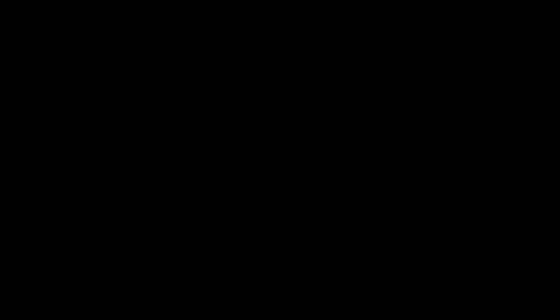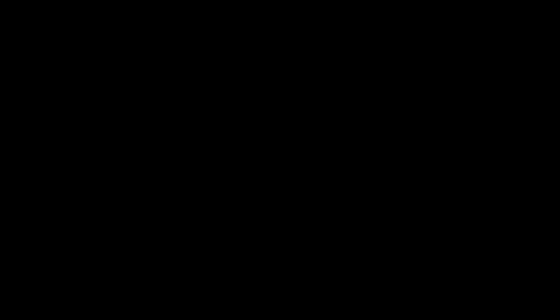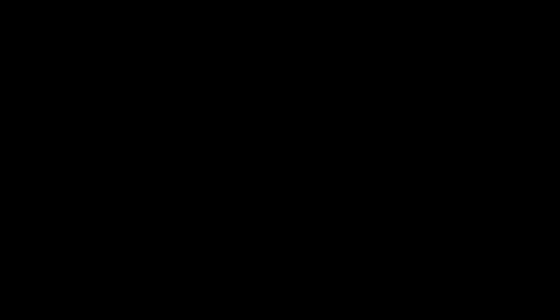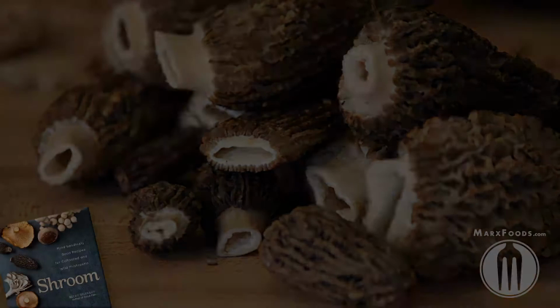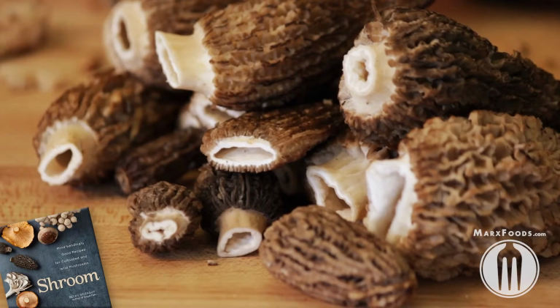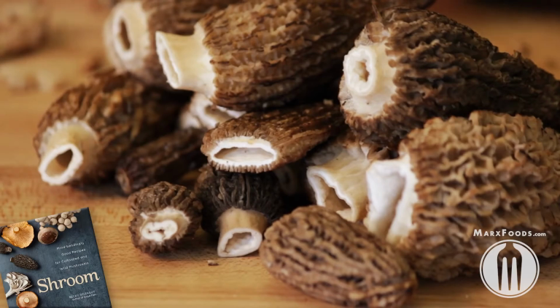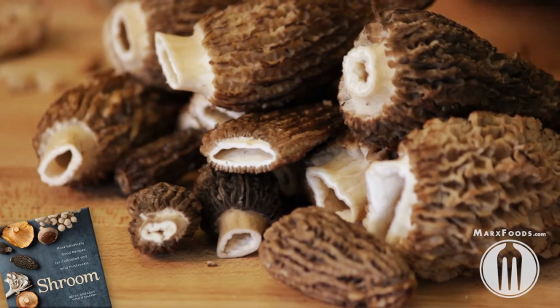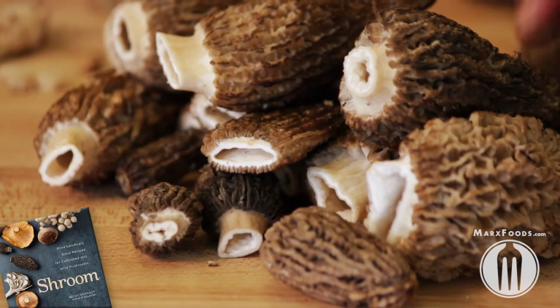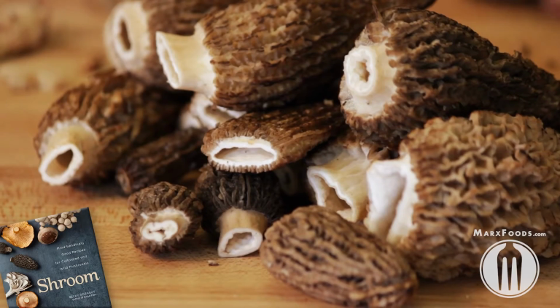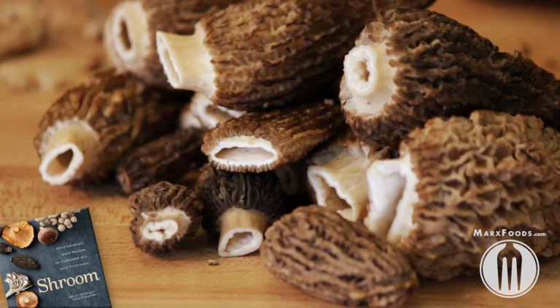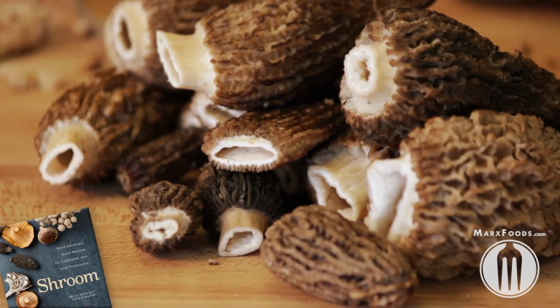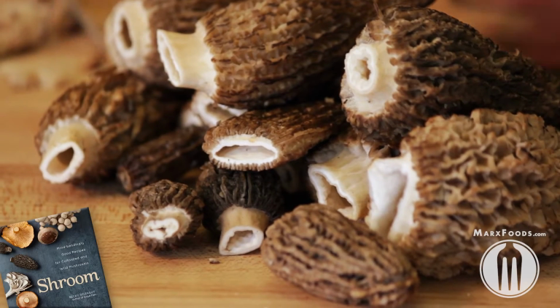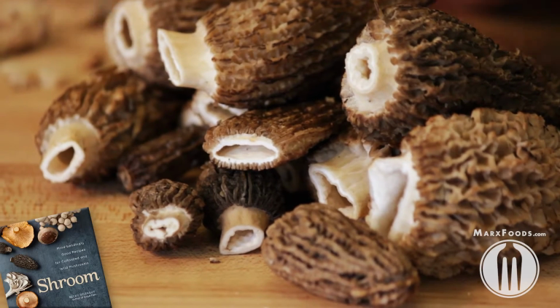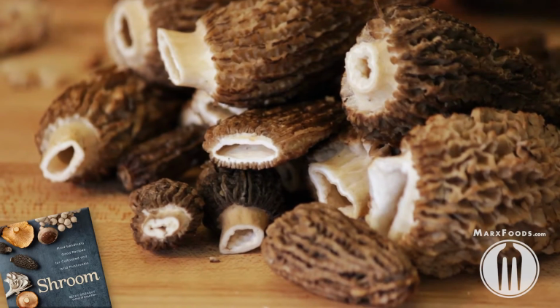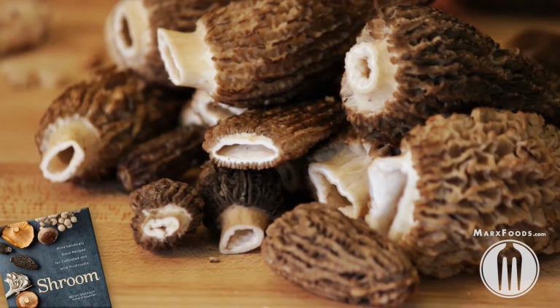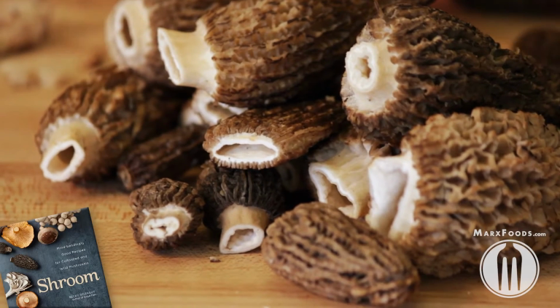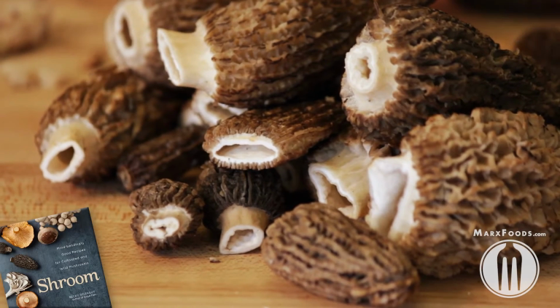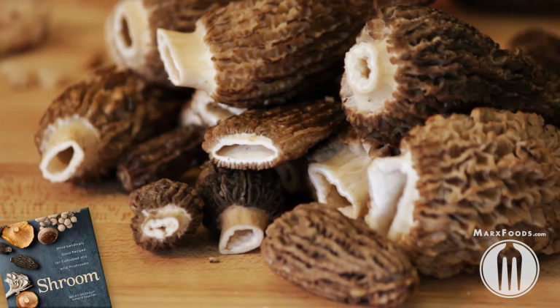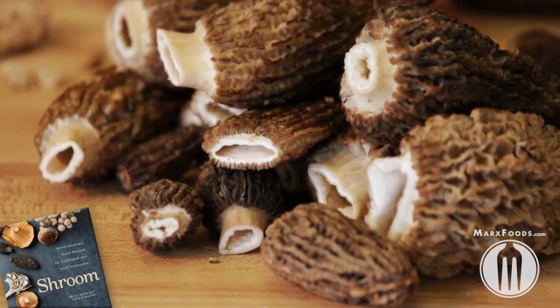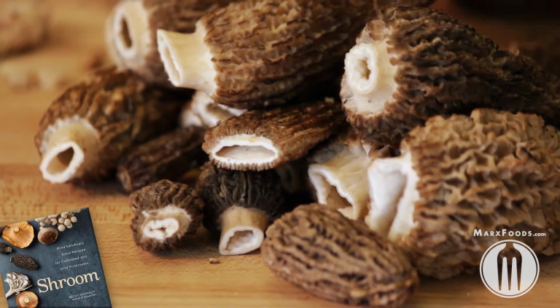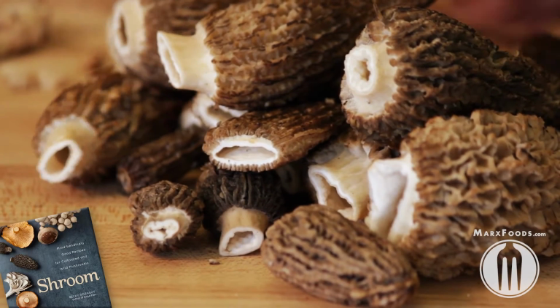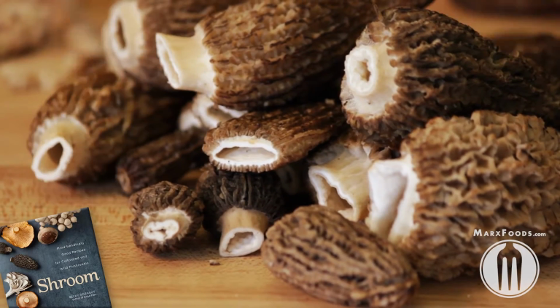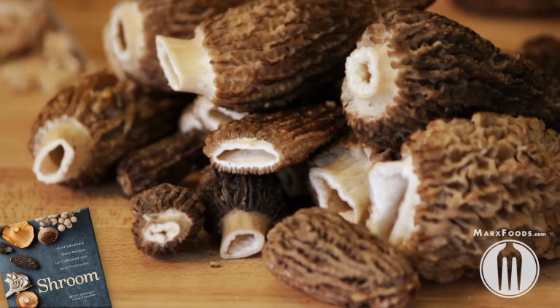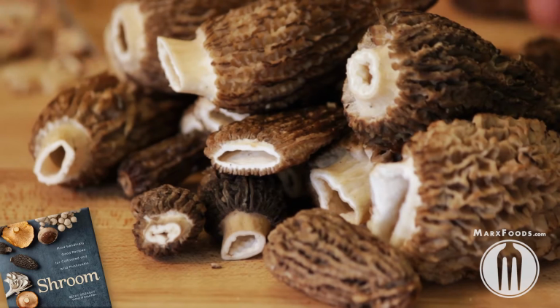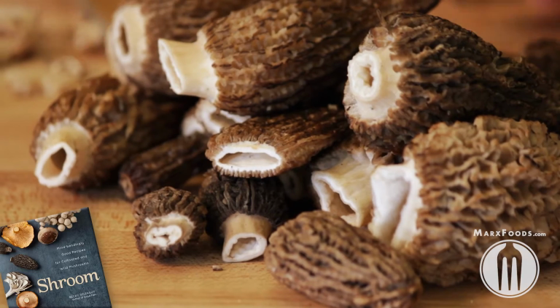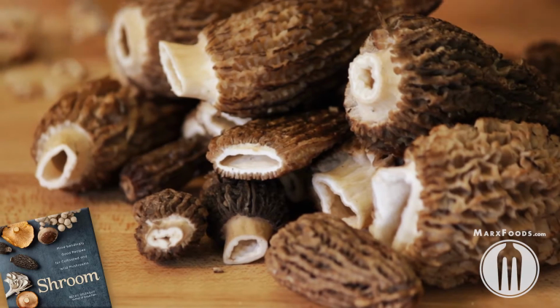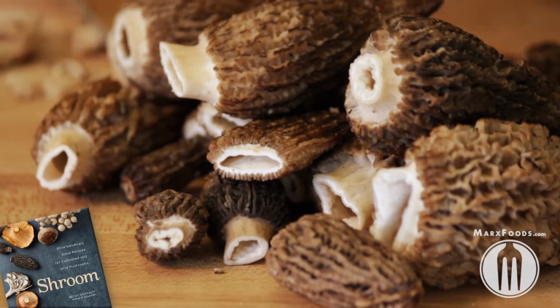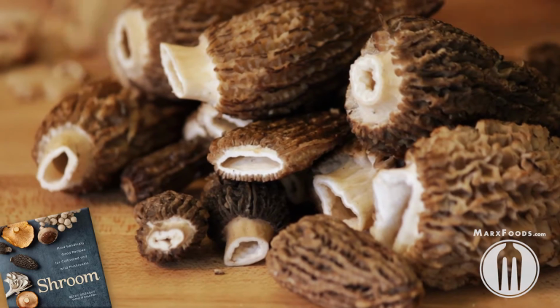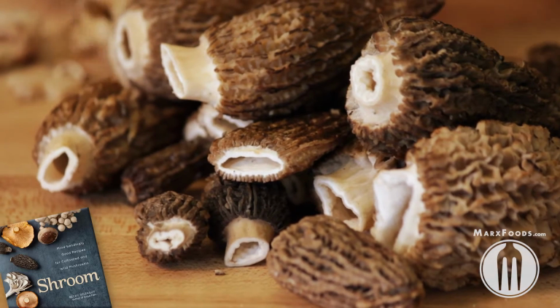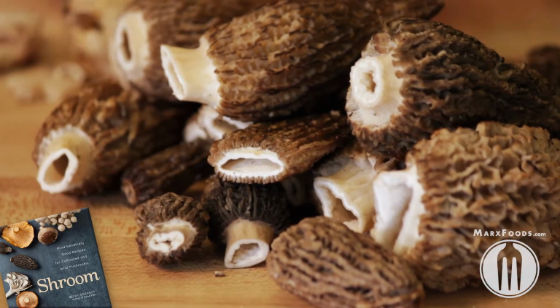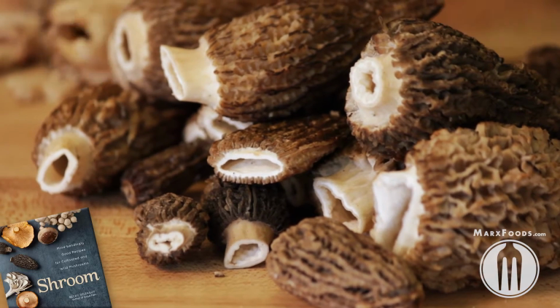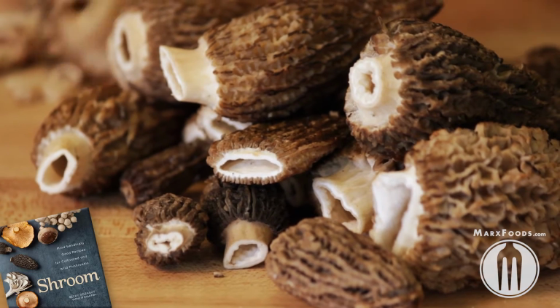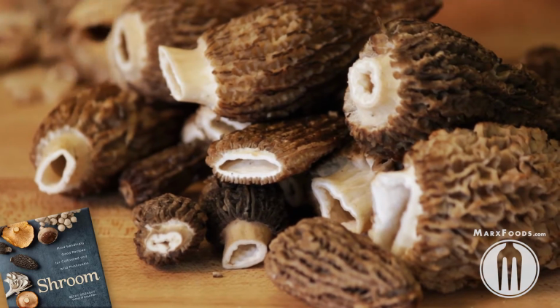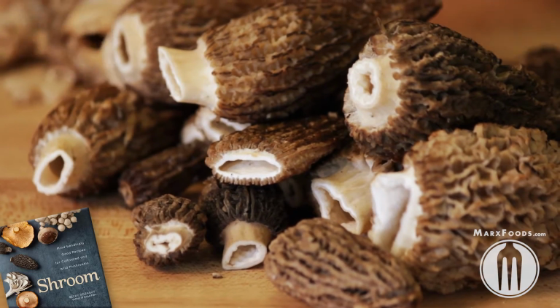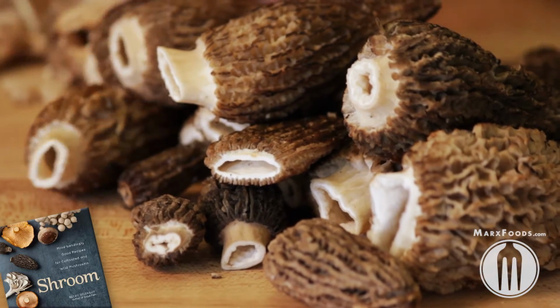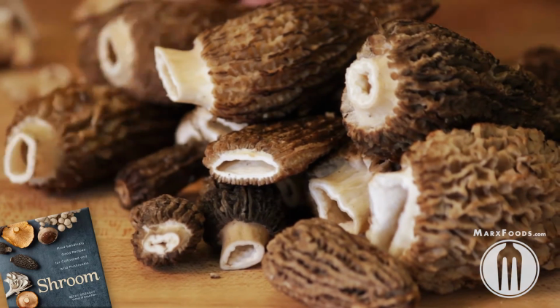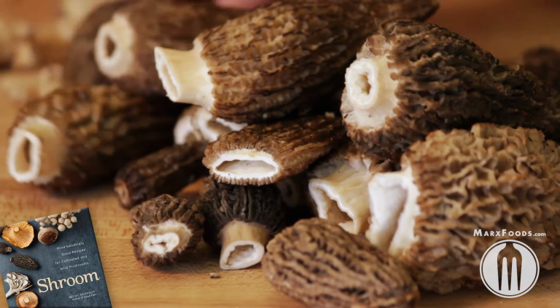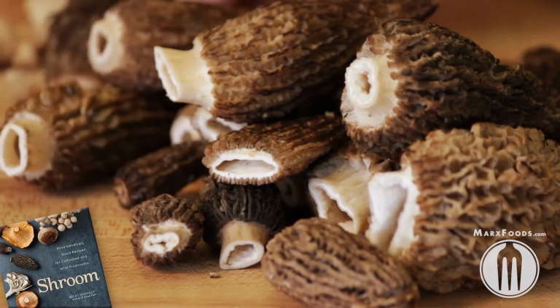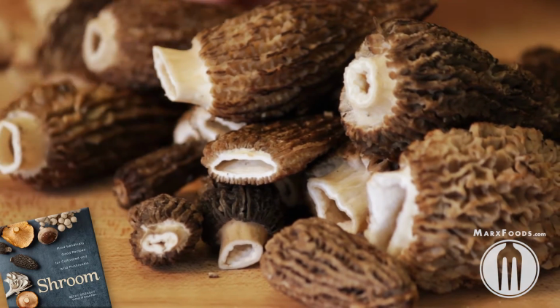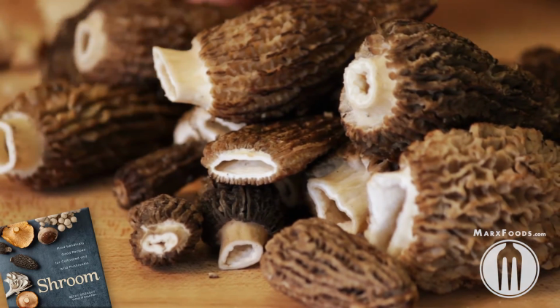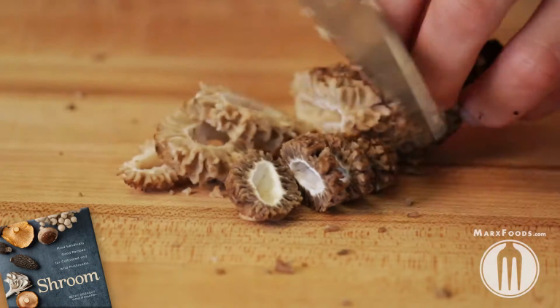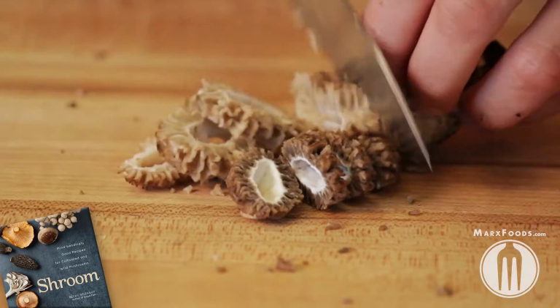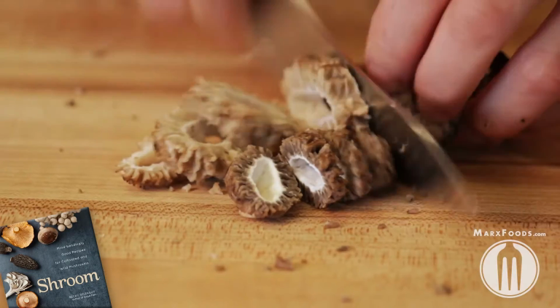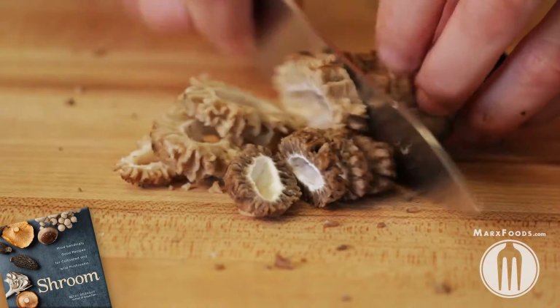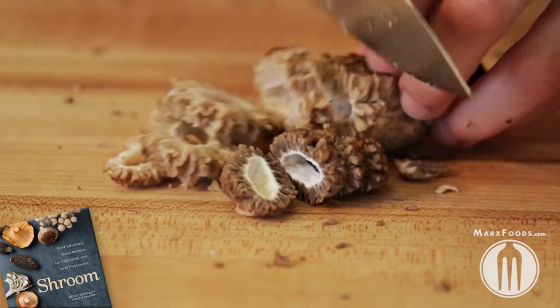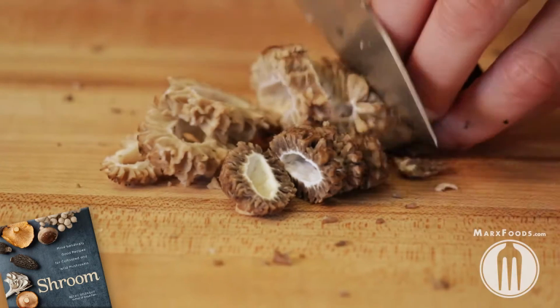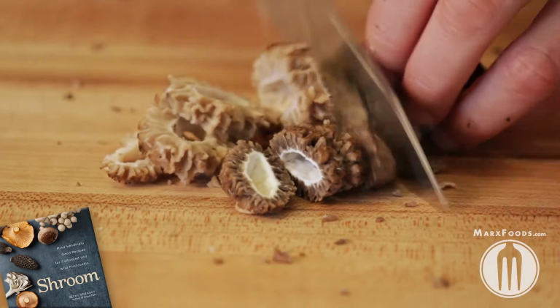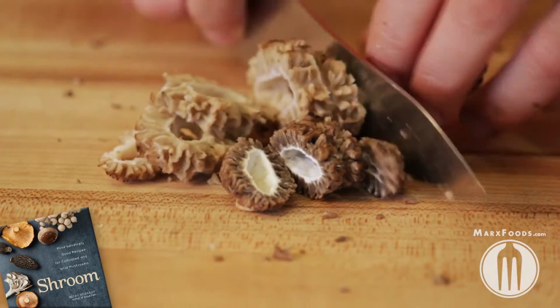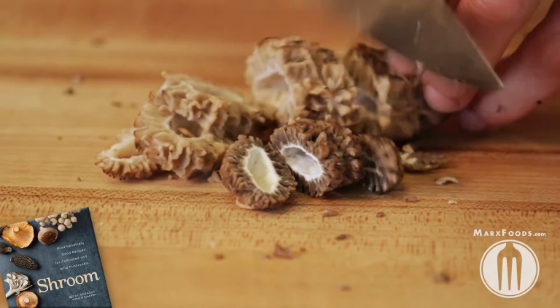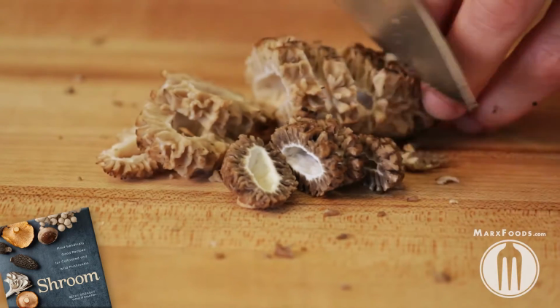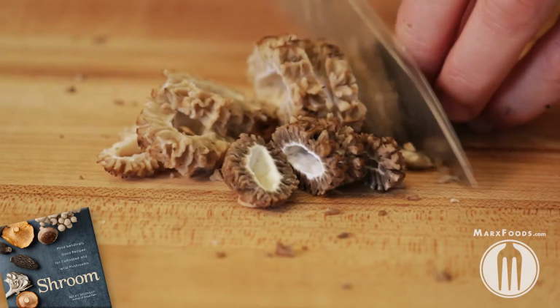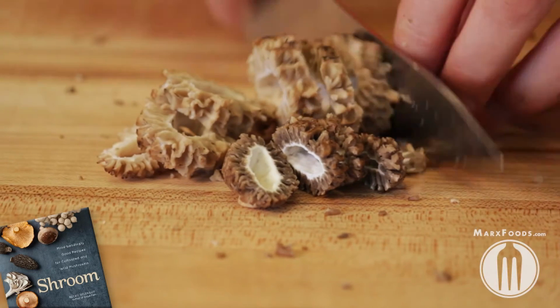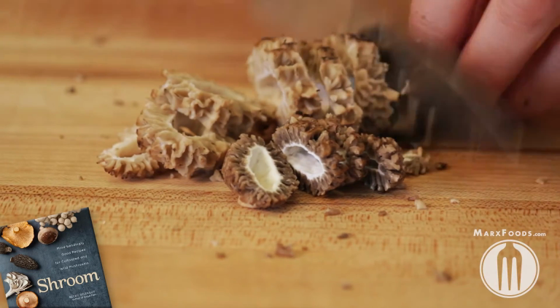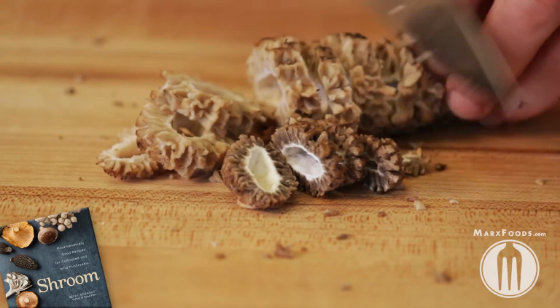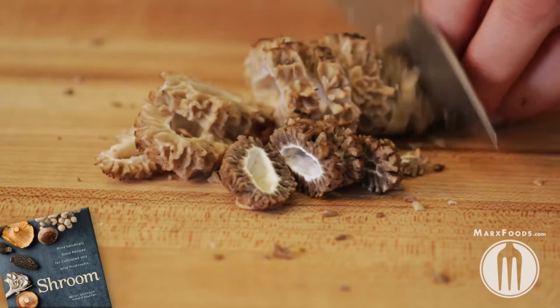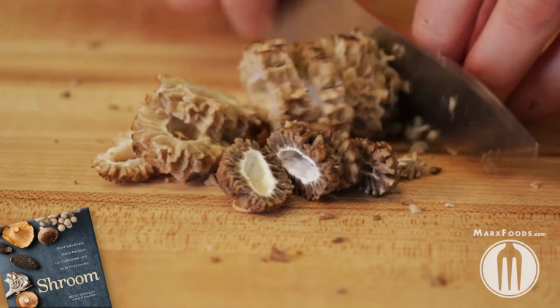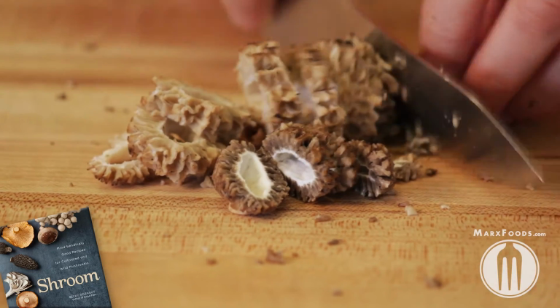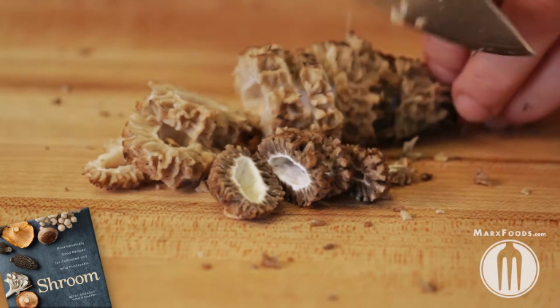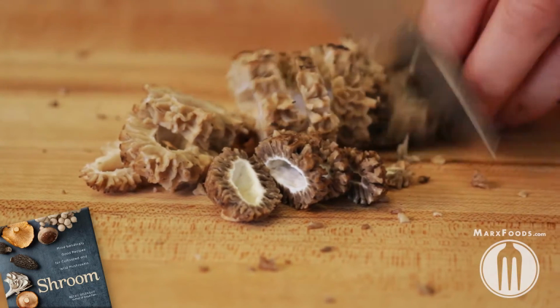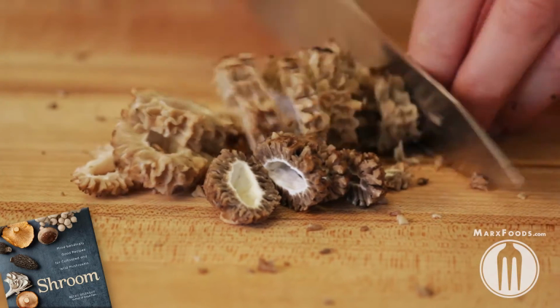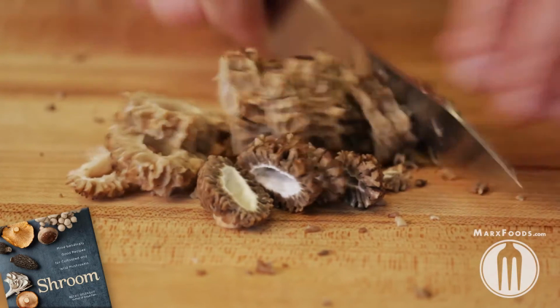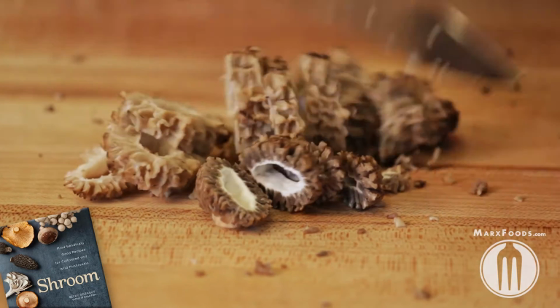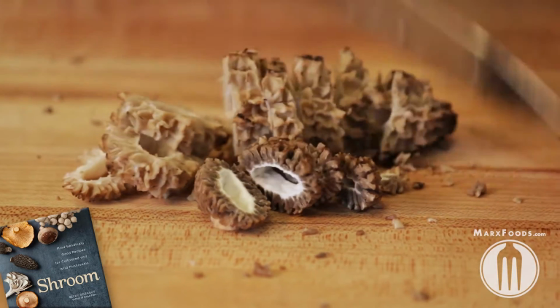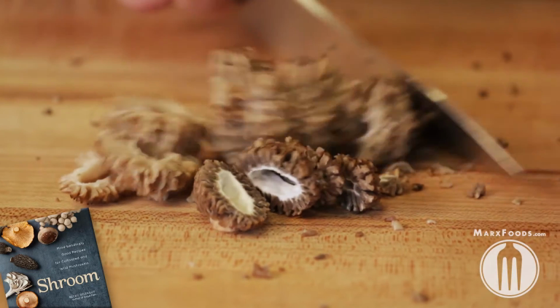One great way to preserve mushrooms is by par cooking them and storing them in the freezer. For these morel mushrooms, I'm going to chop them up.